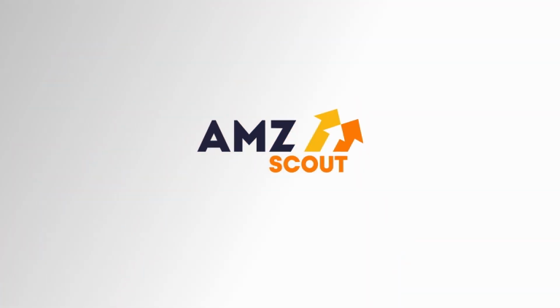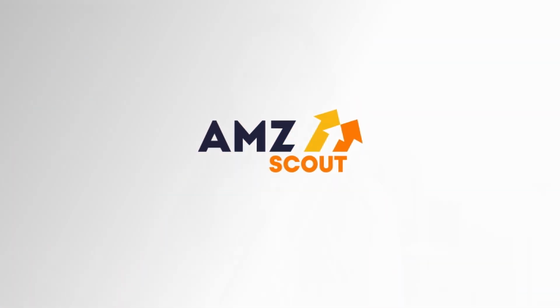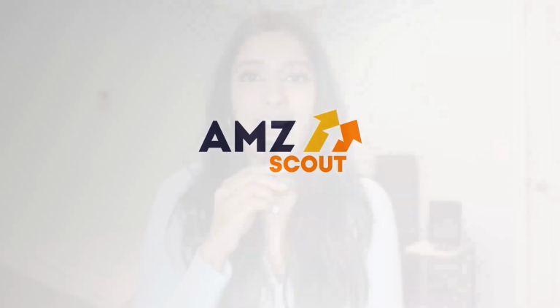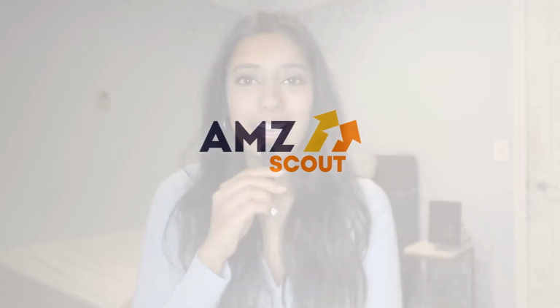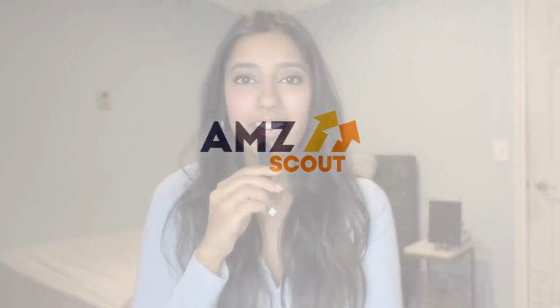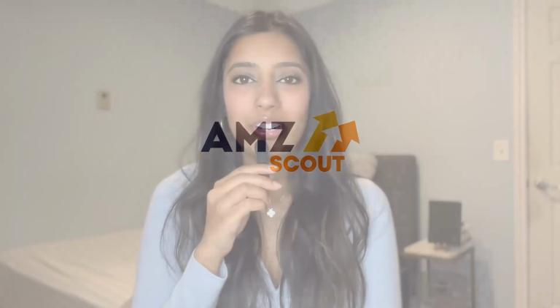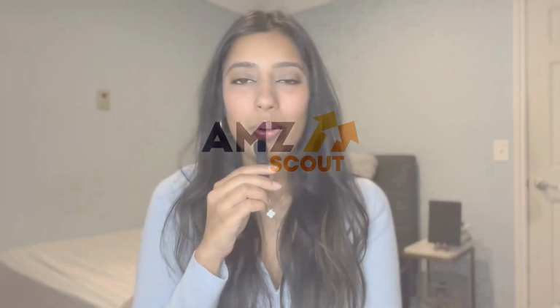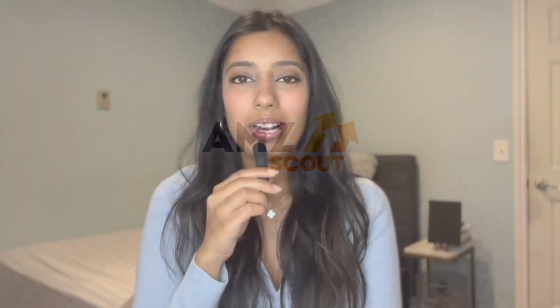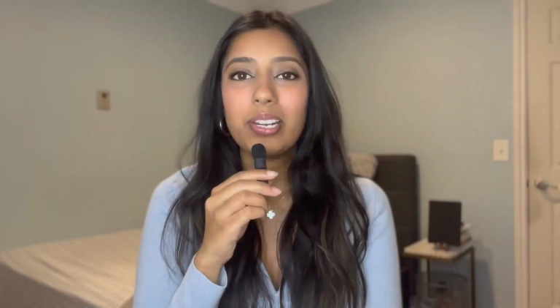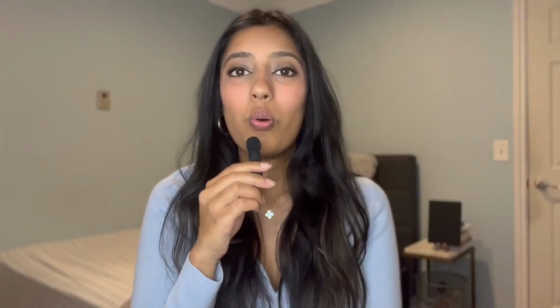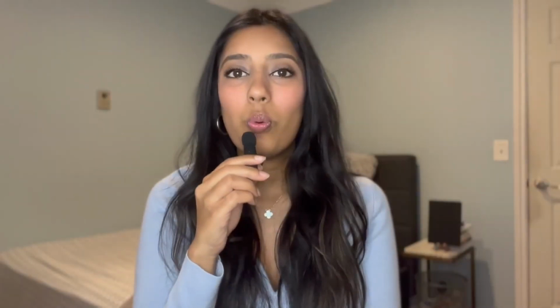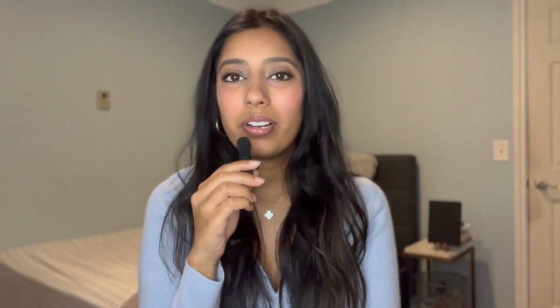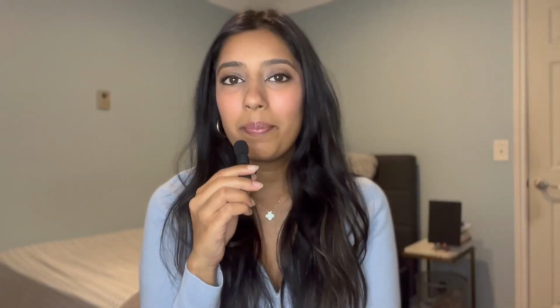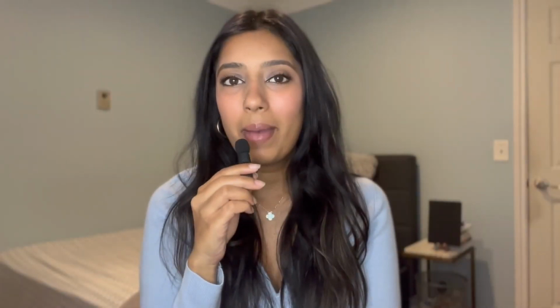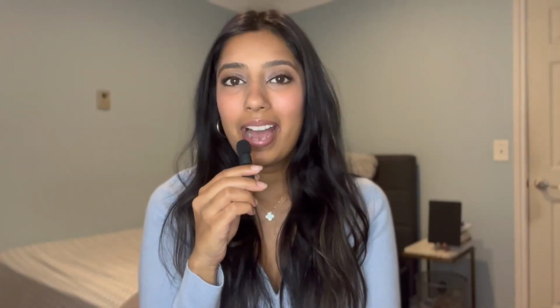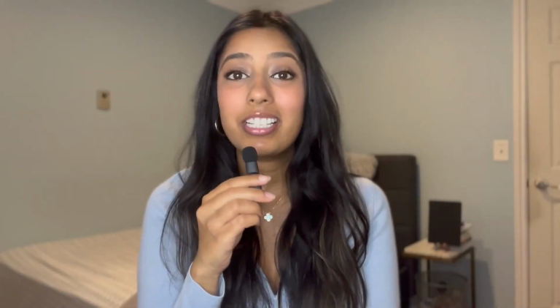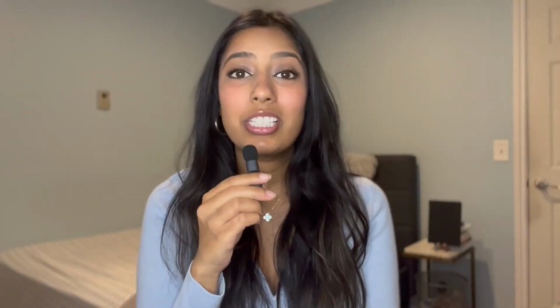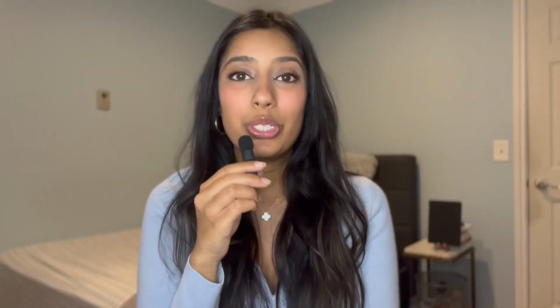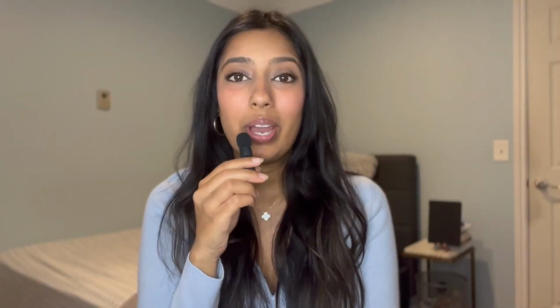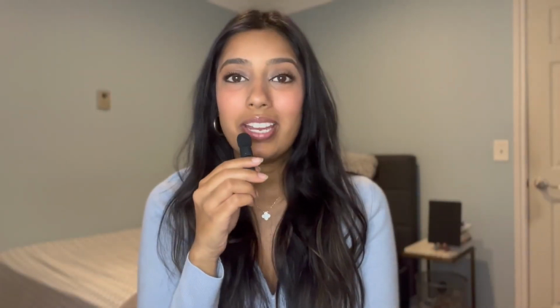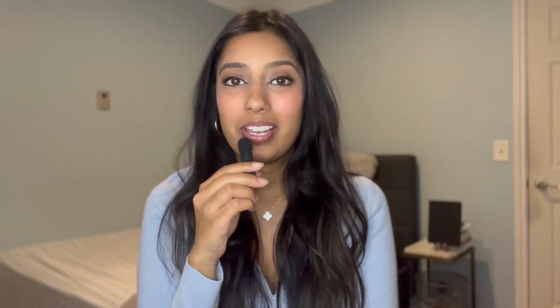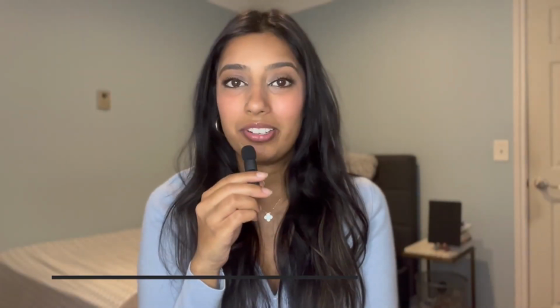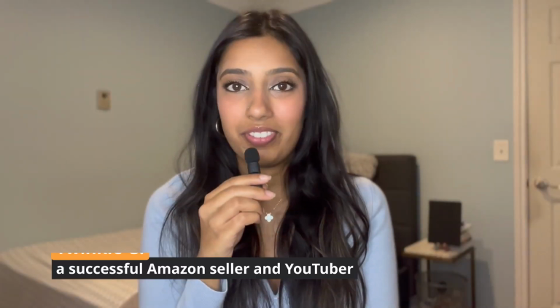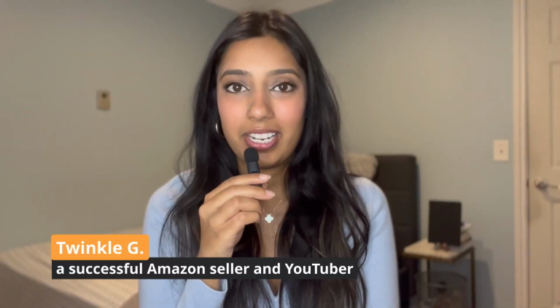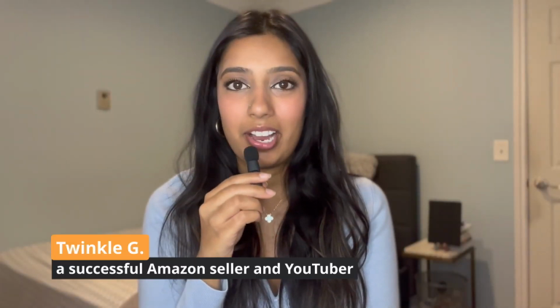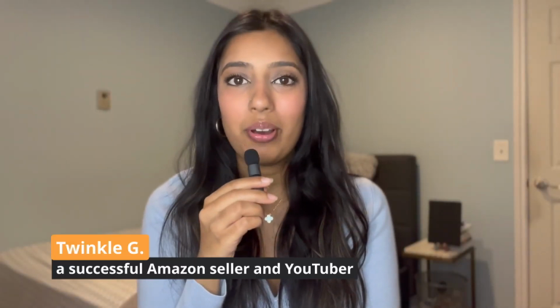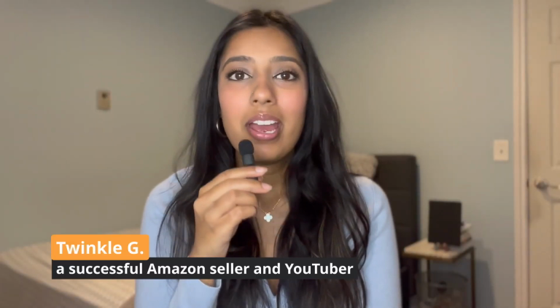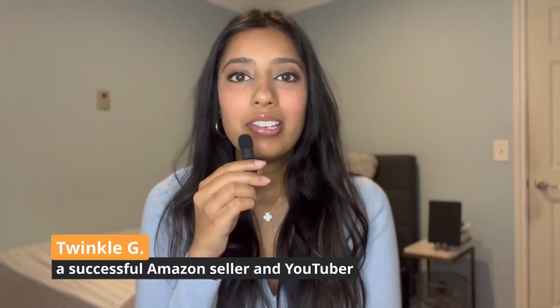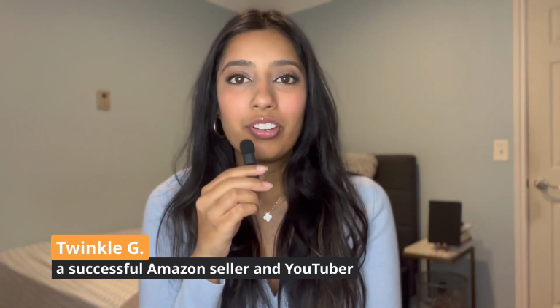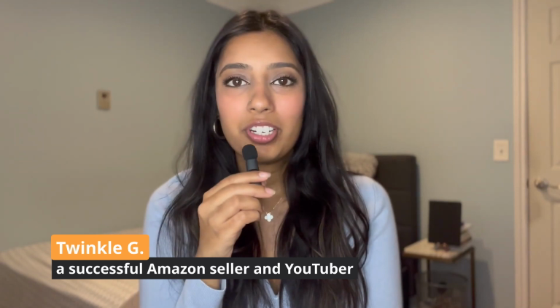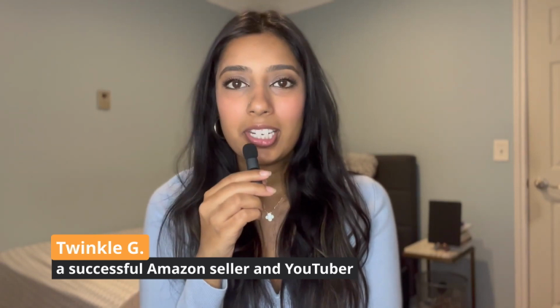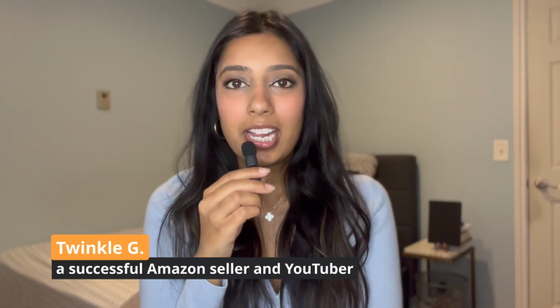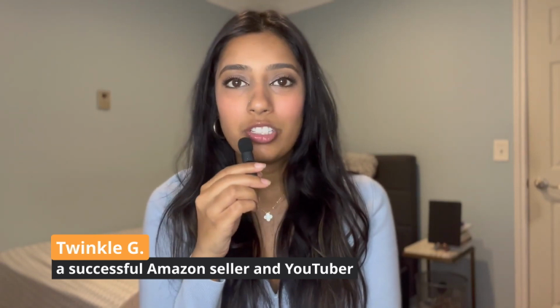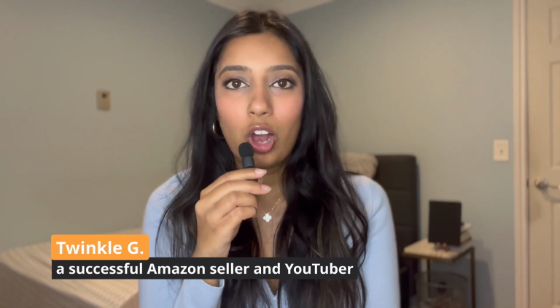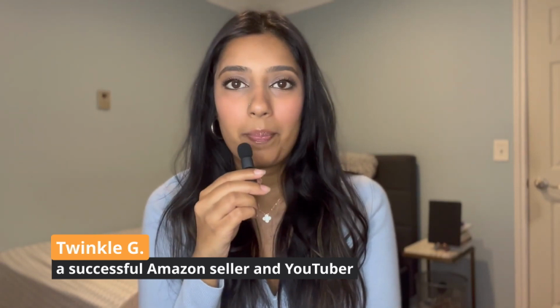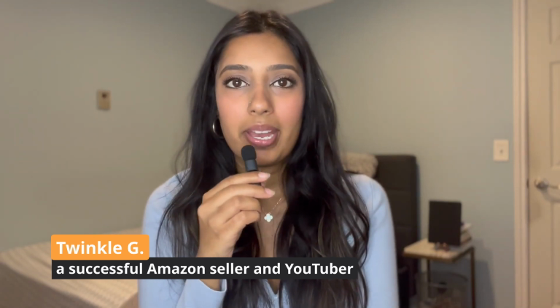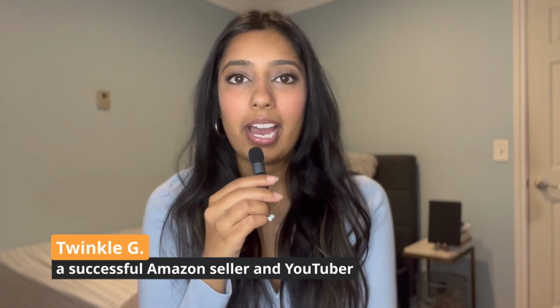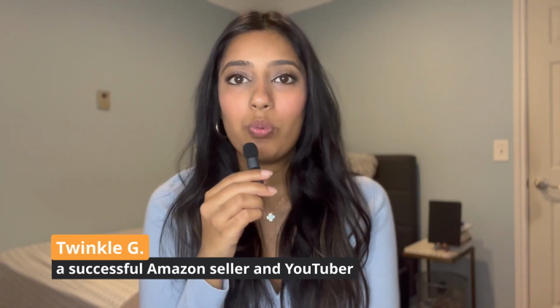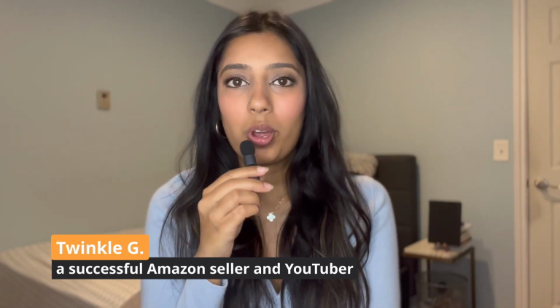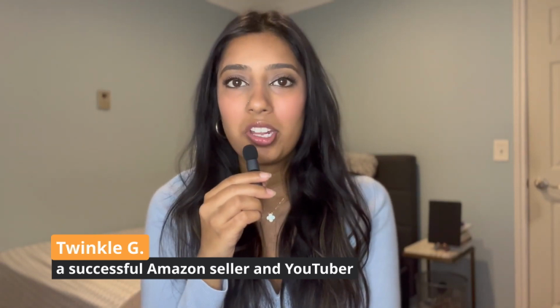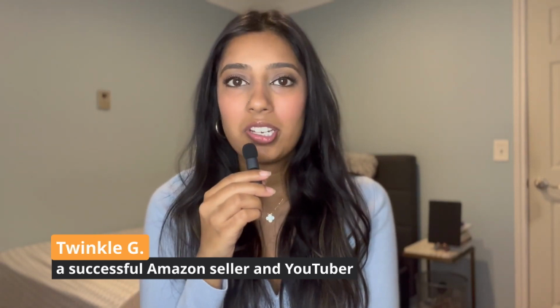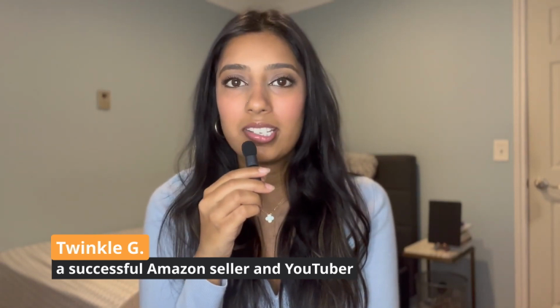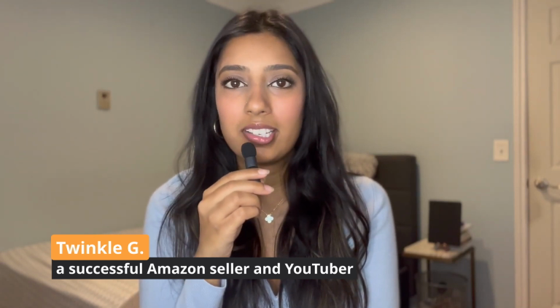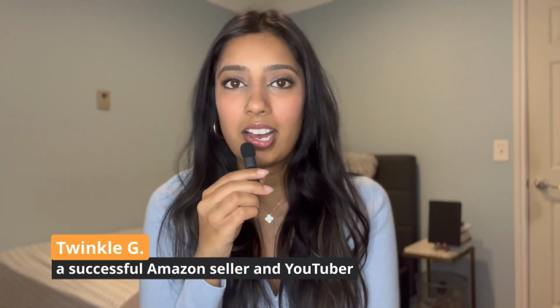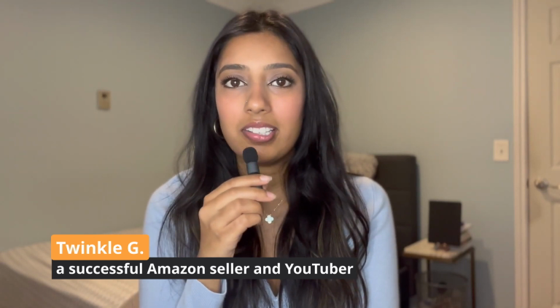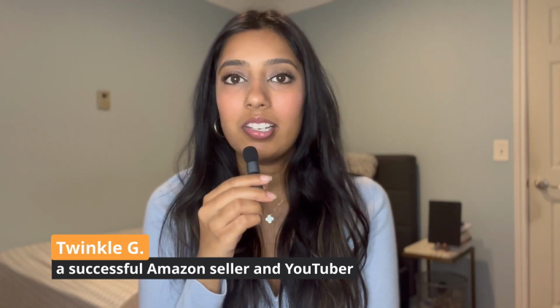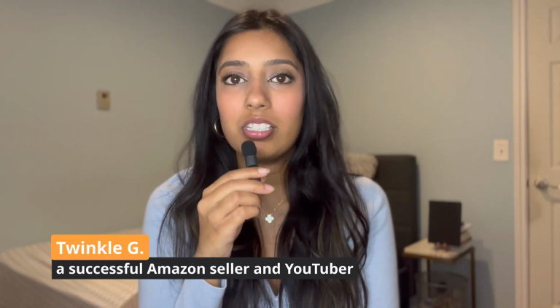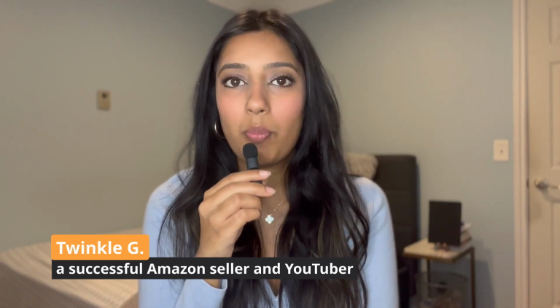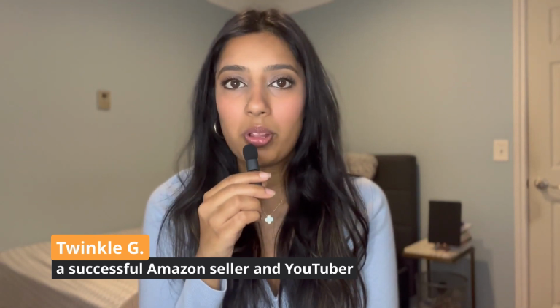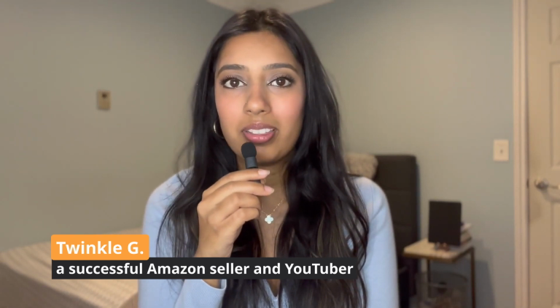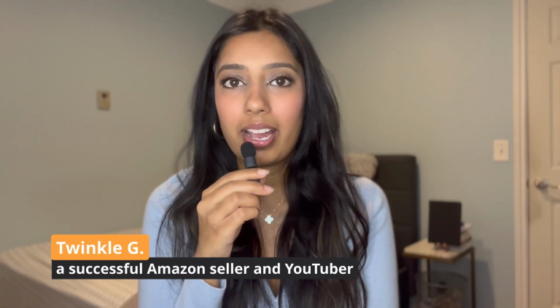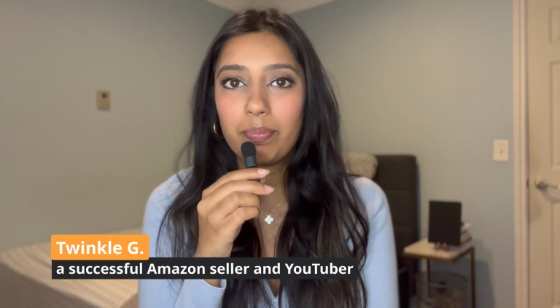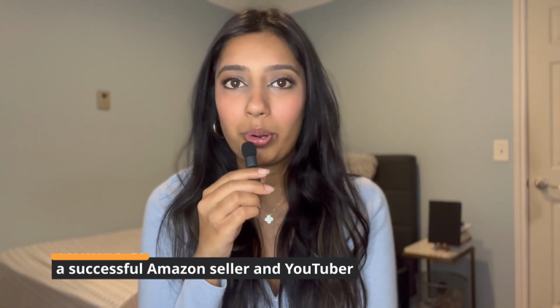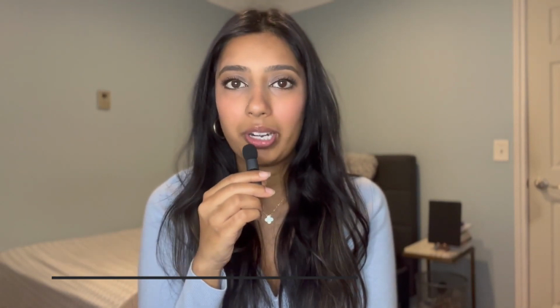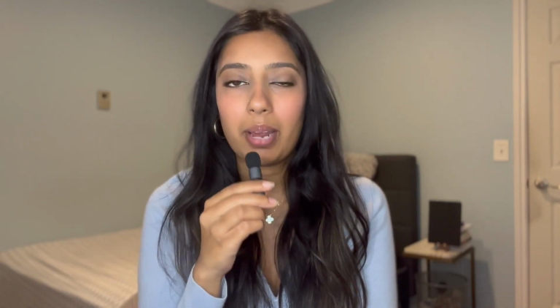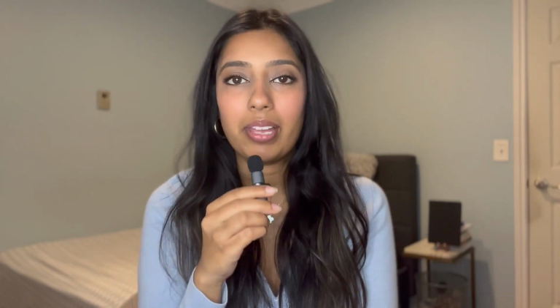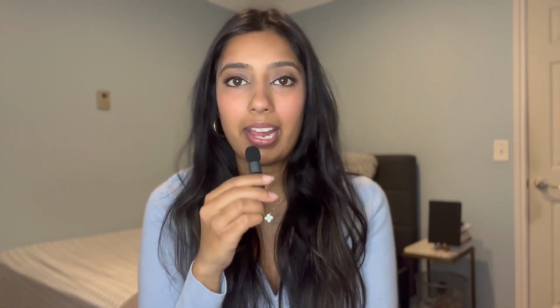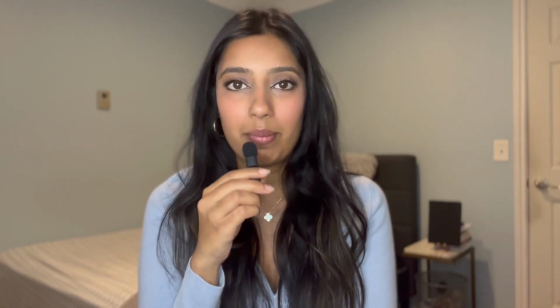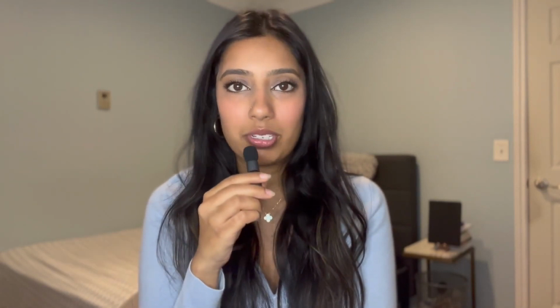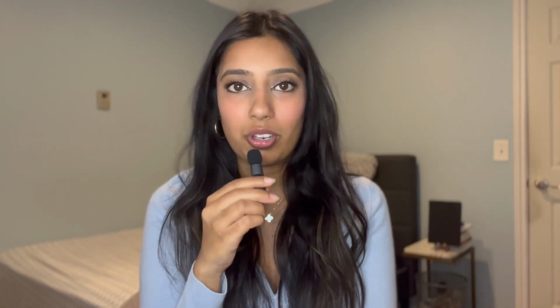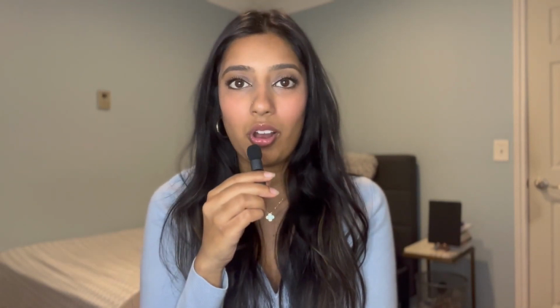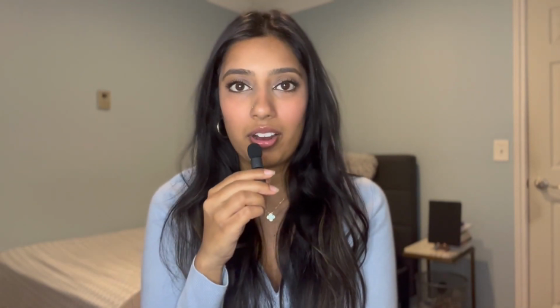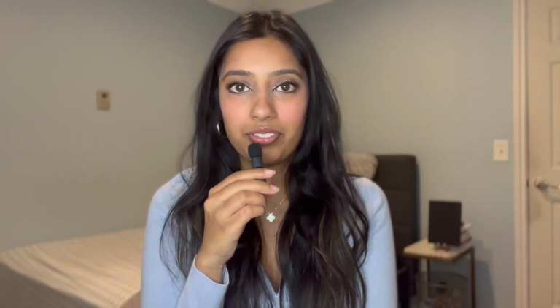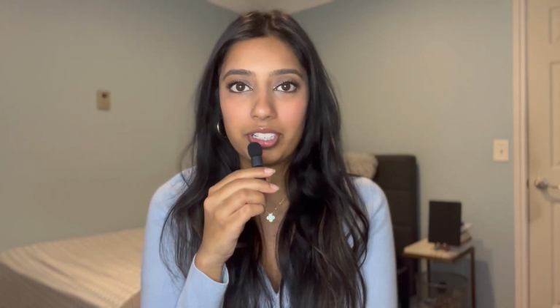Hi everyone, welcome back to another video. For today's topic, I wanted to discuss the small and light program that Amazon offers.